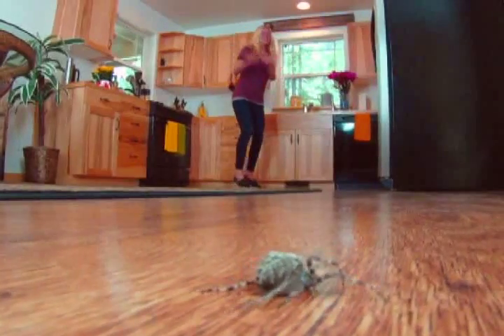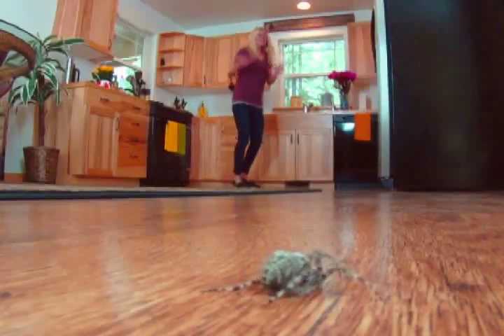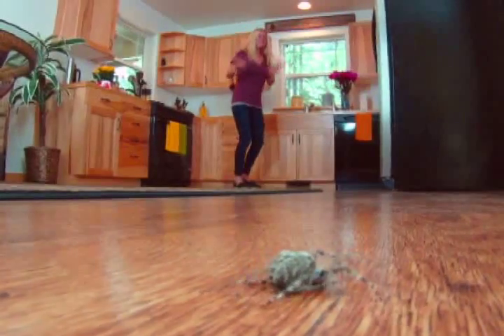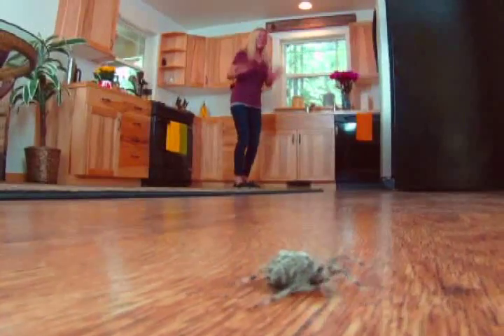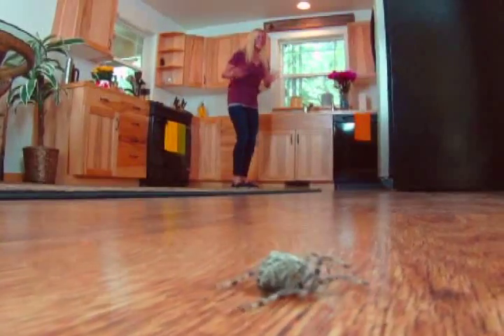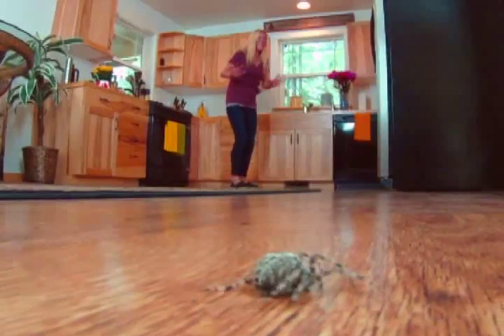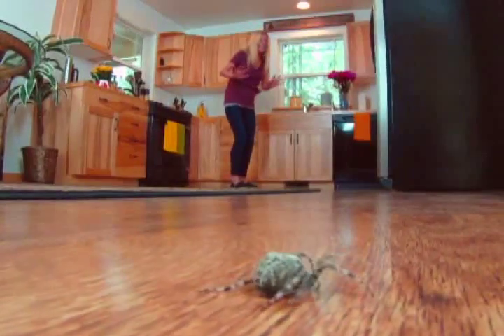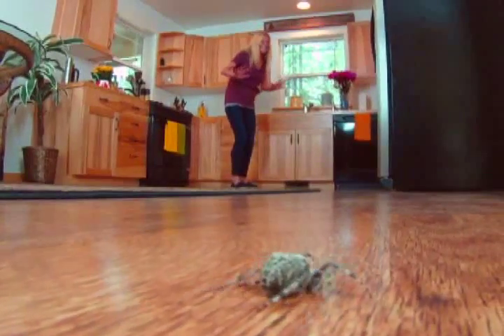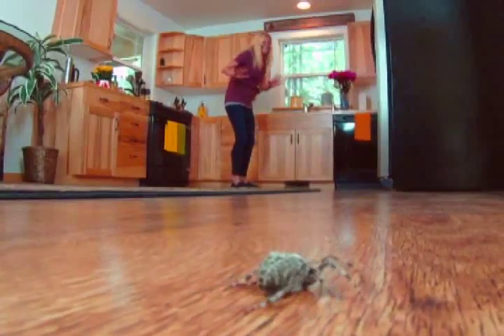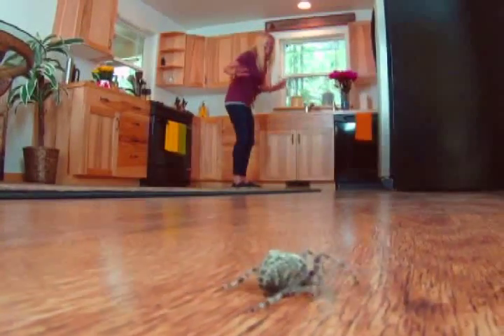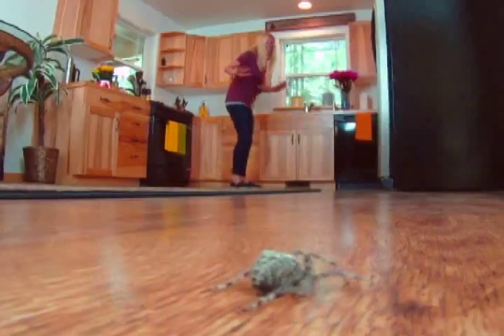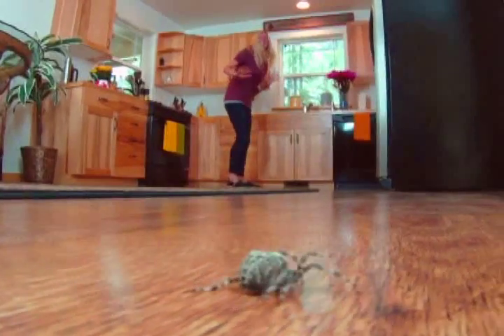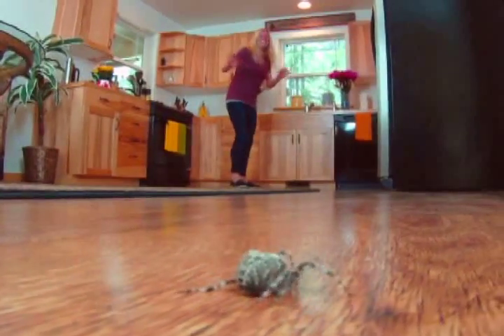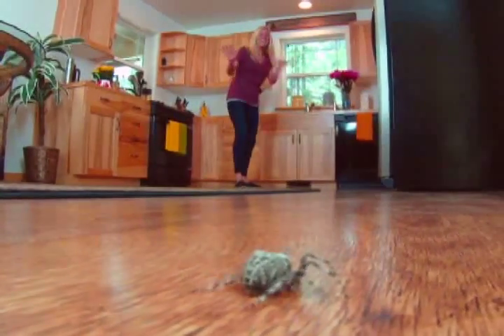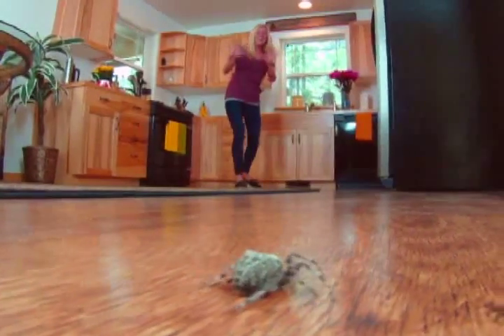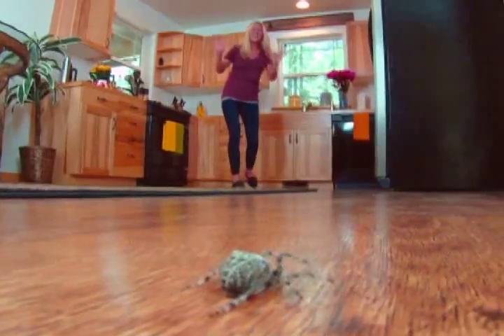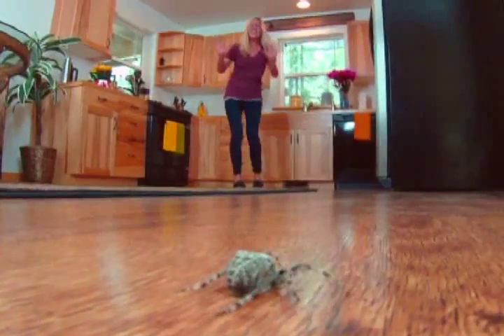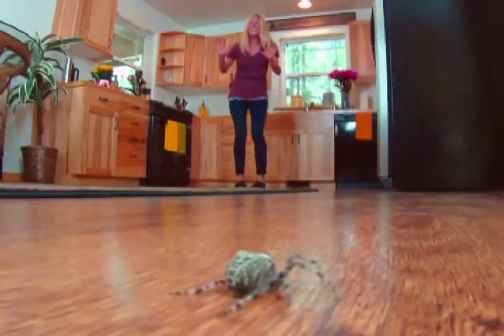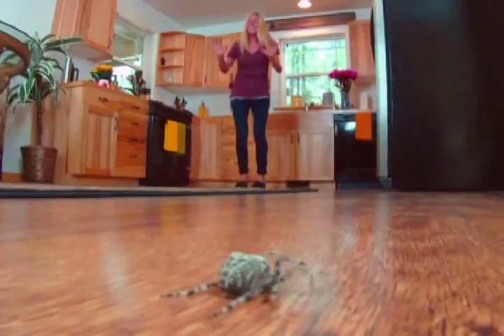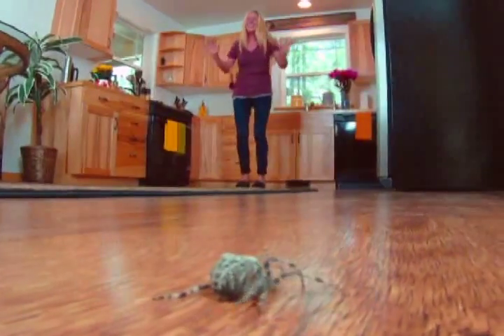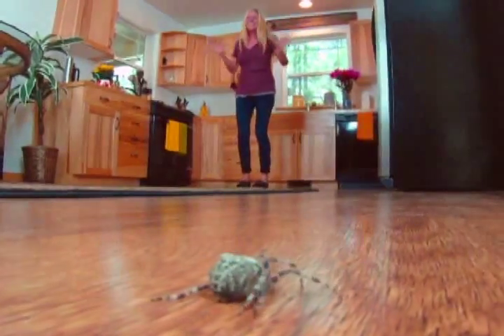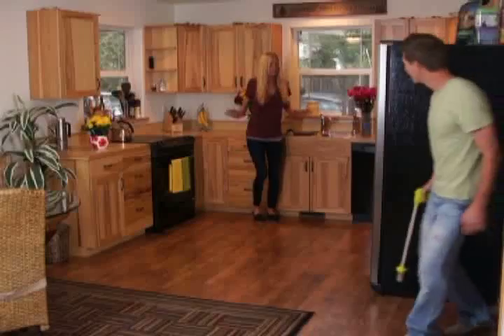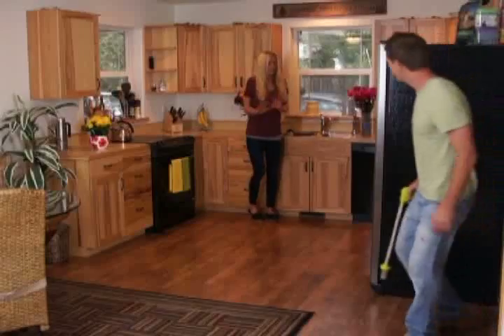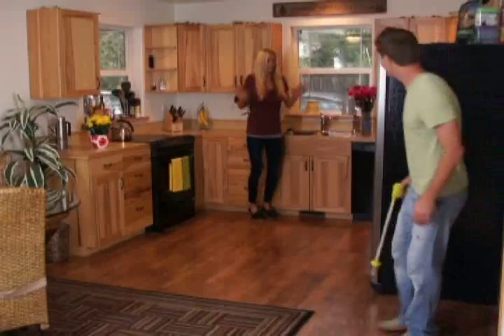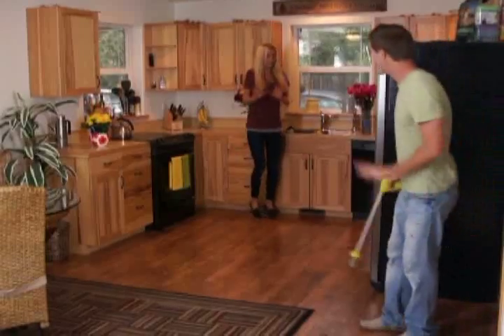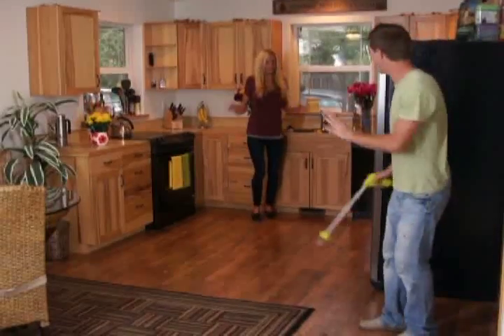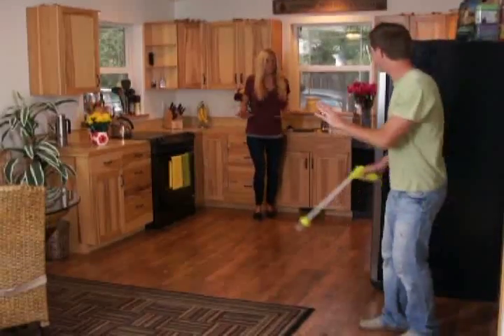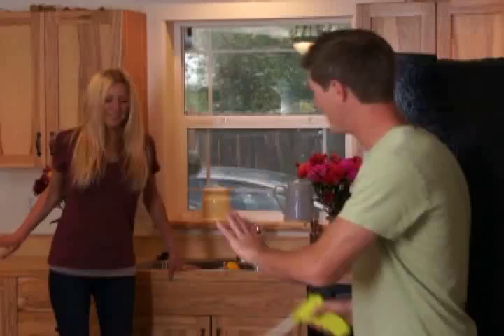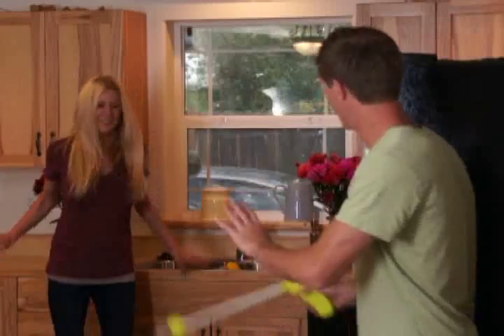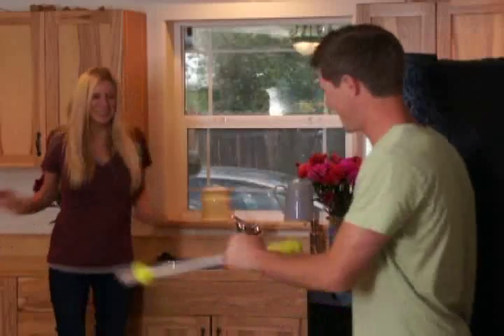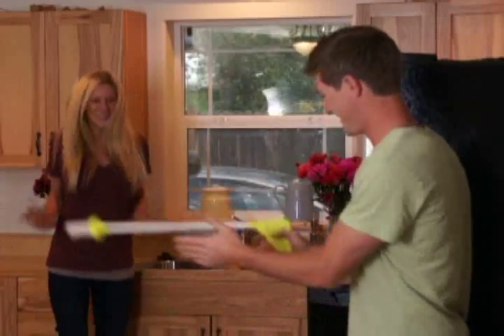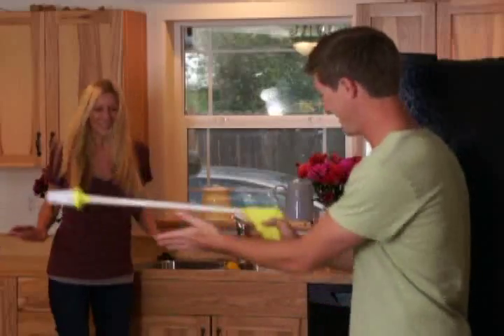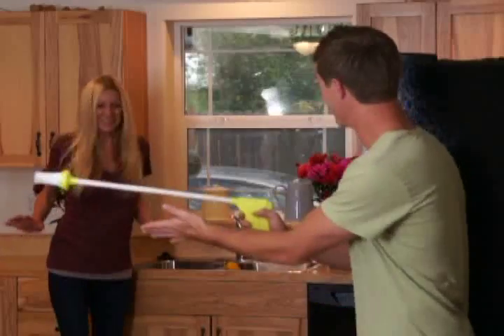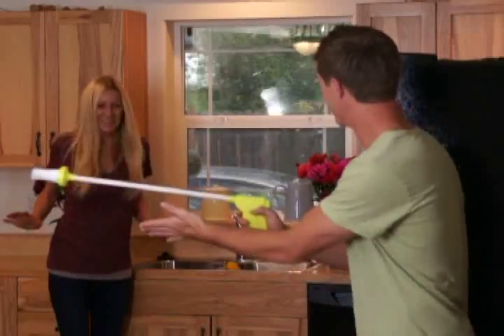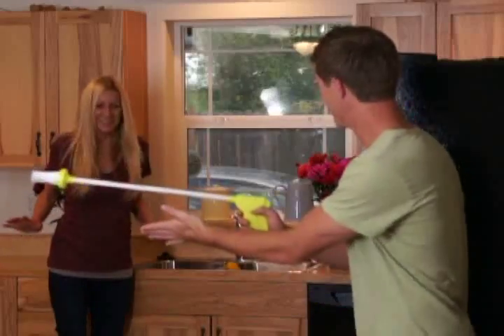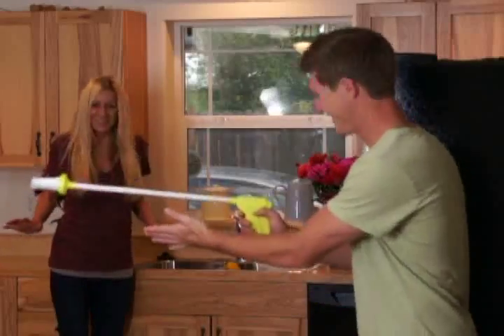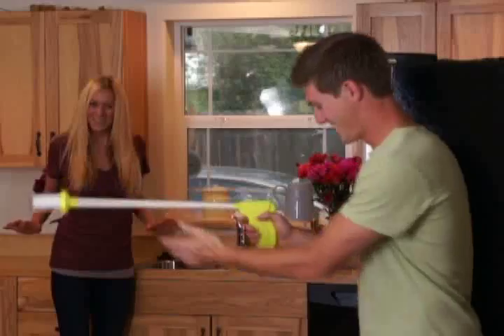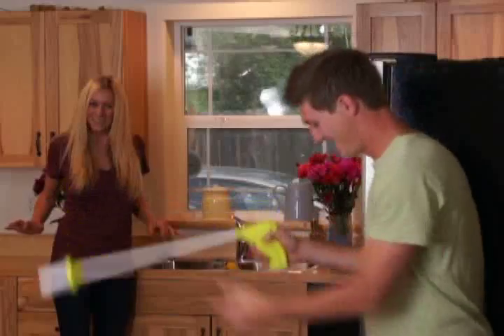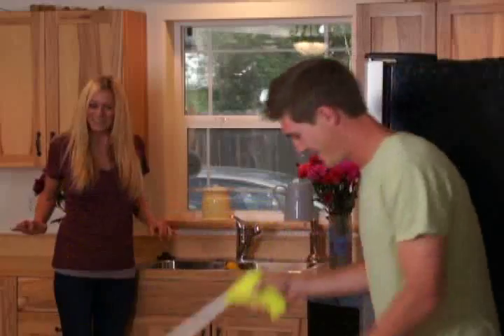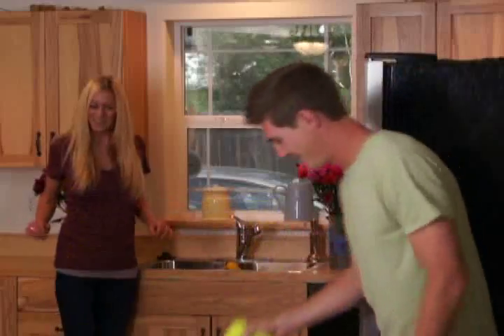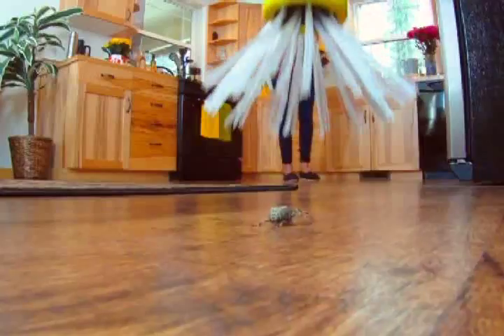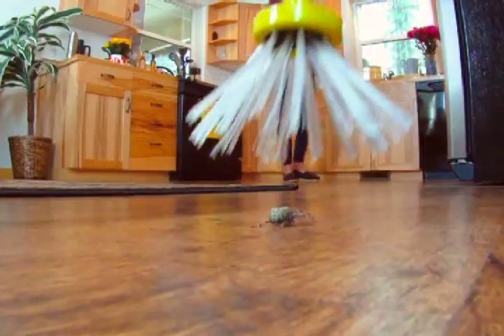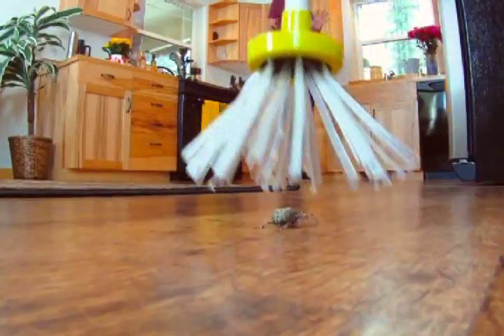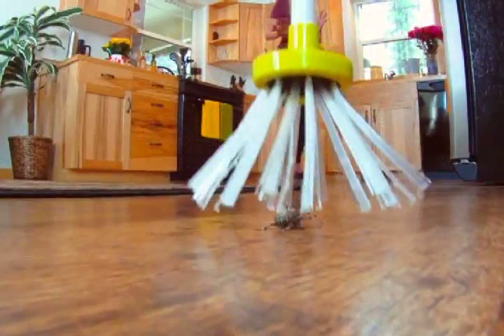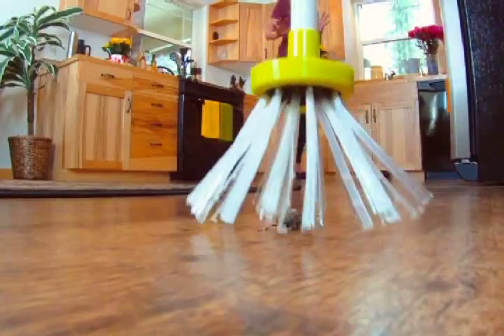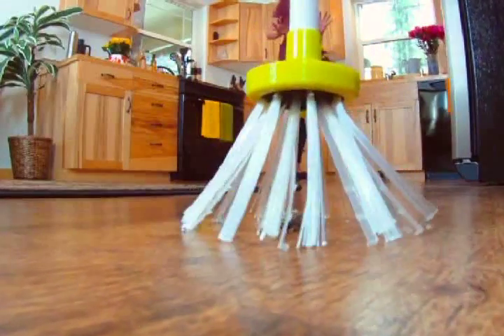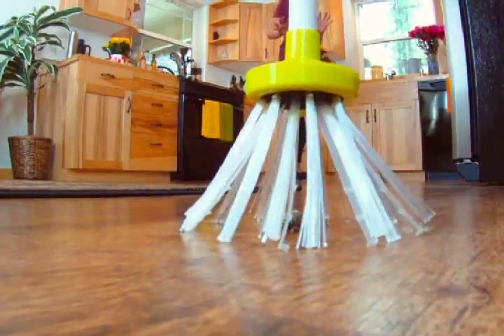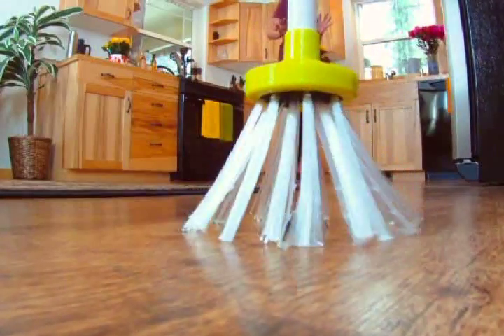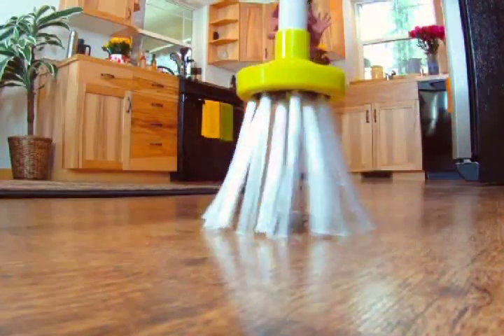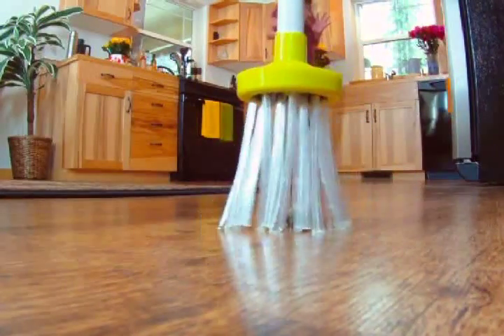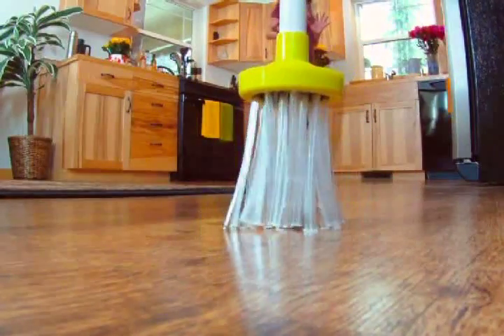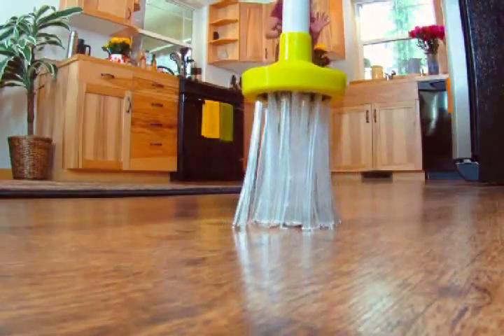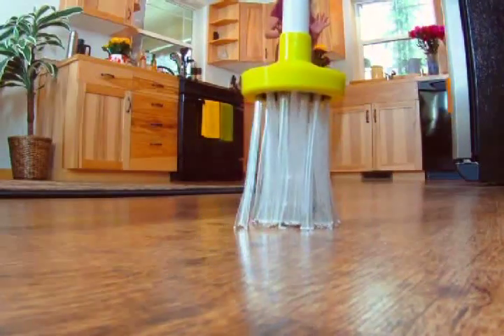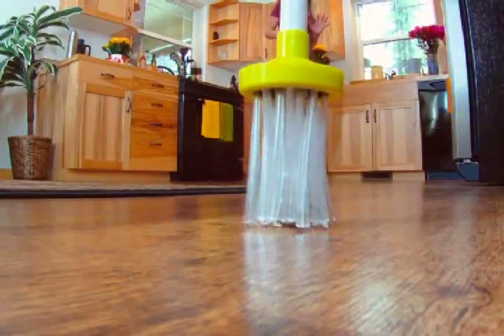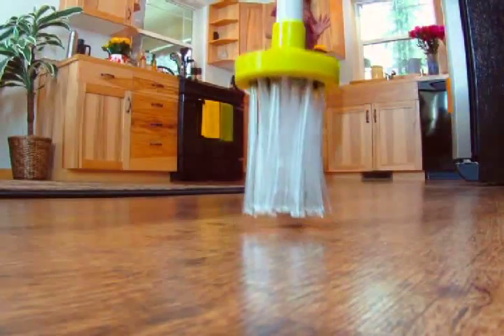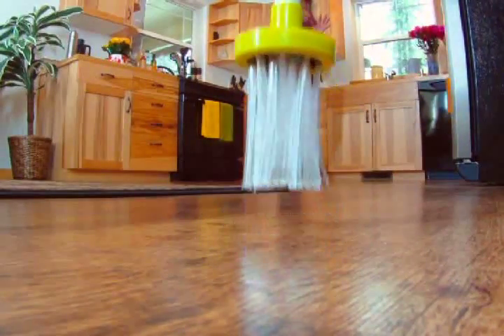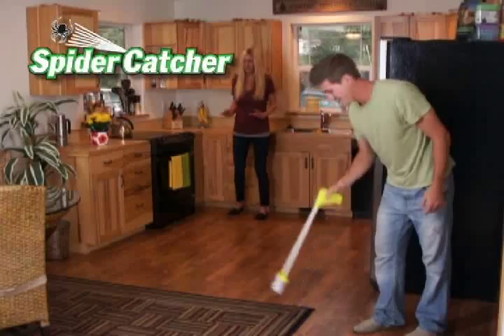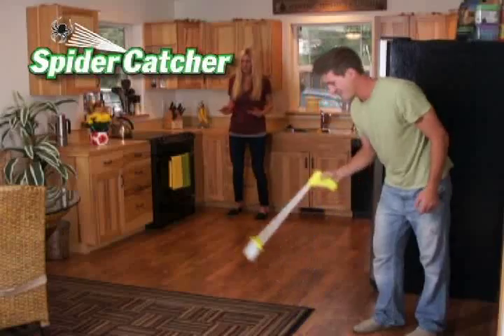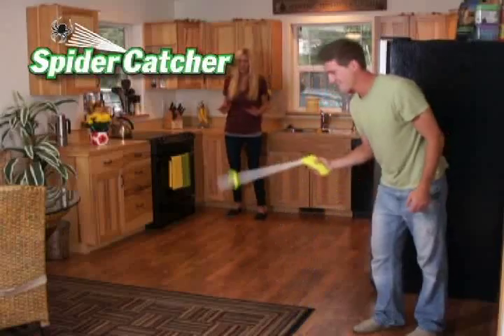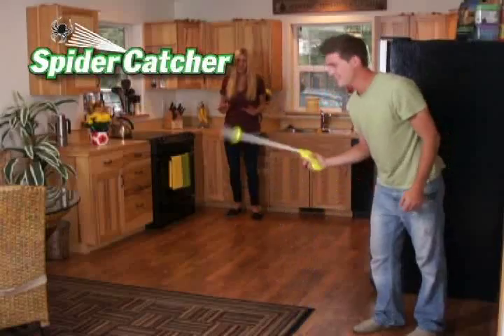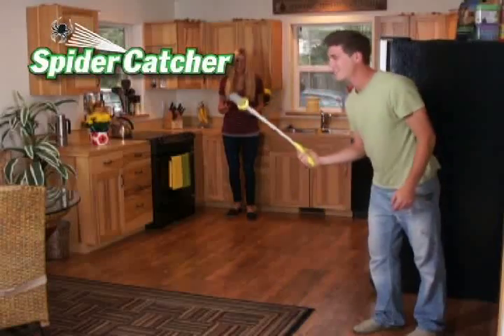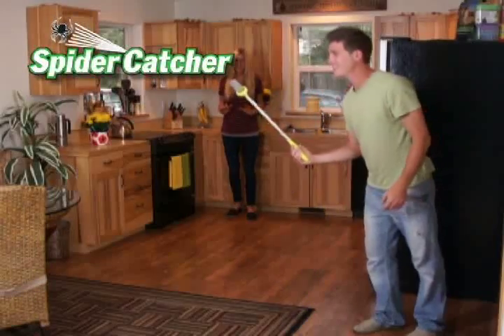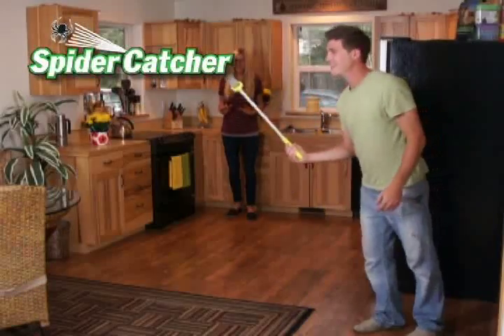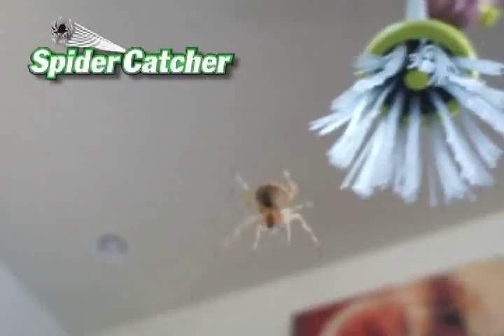I hate spiders! Everyone hates spiders, but now there's an ingenious solution. Introducing the Amazing Spider Catcher.